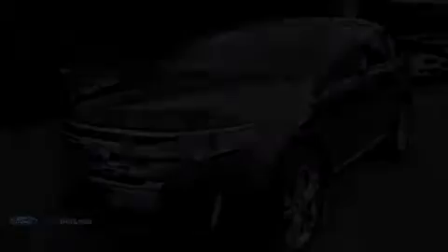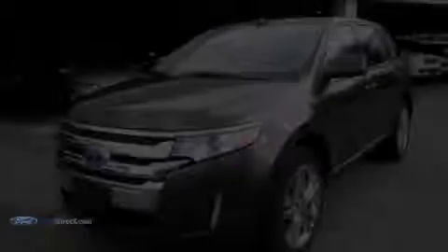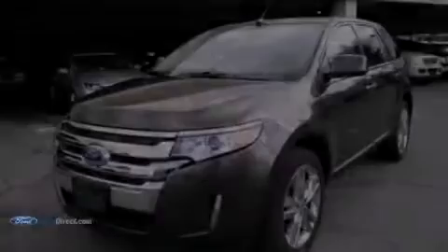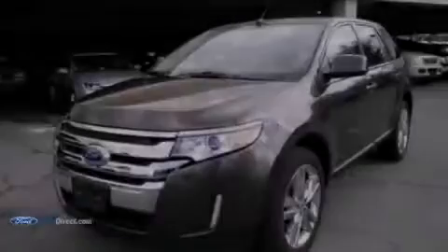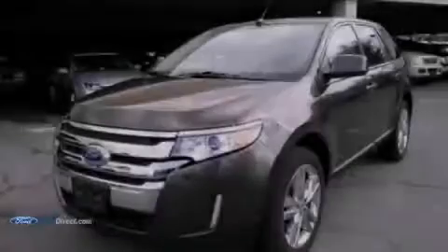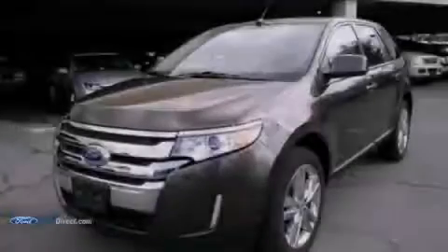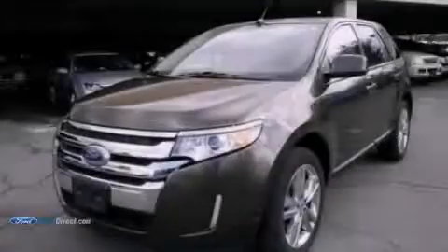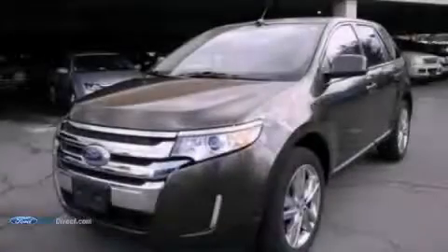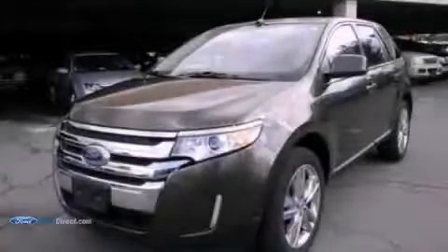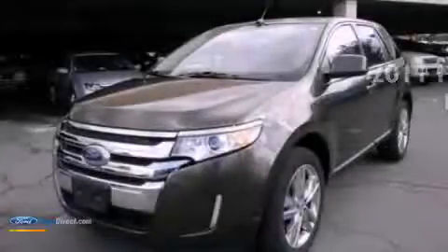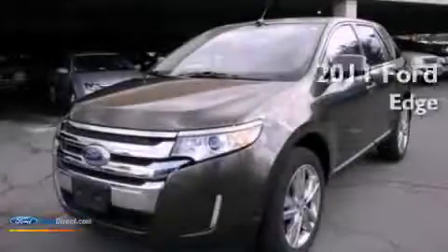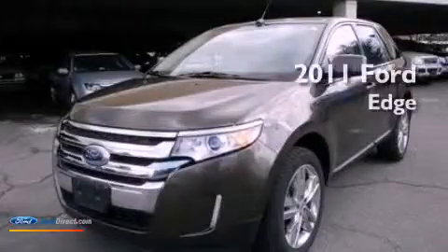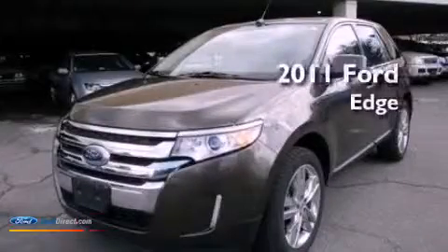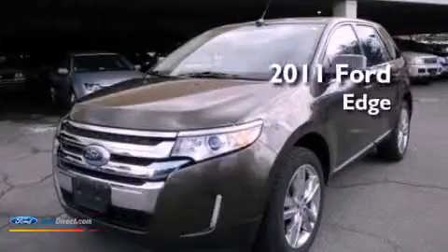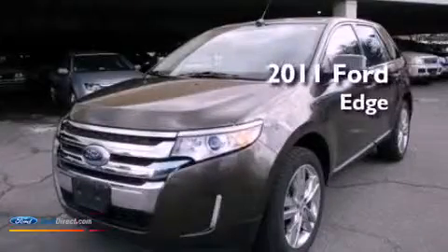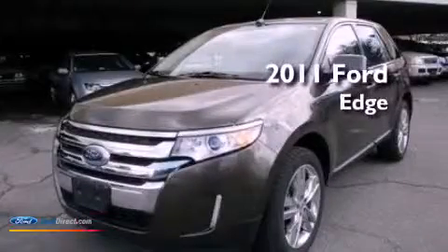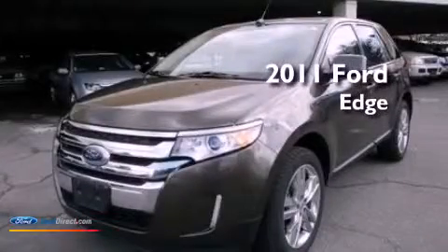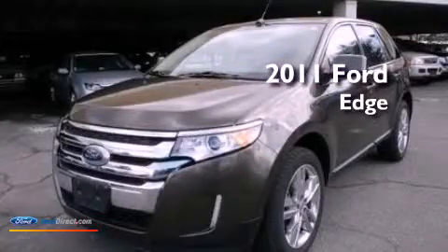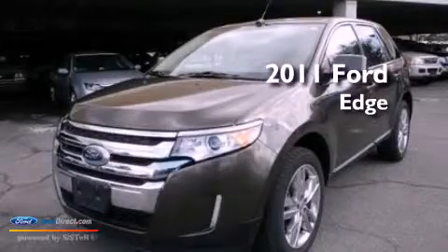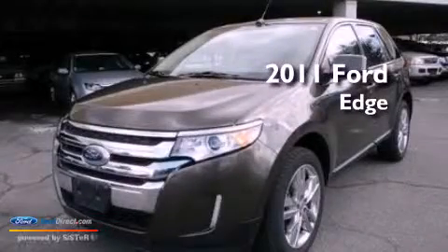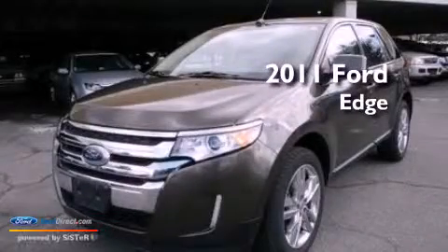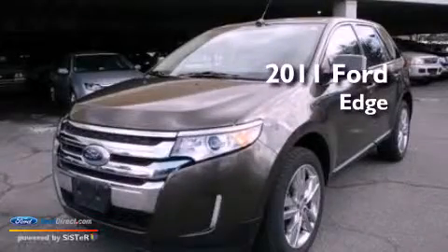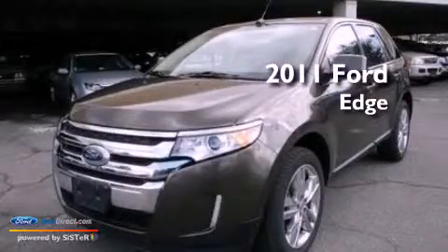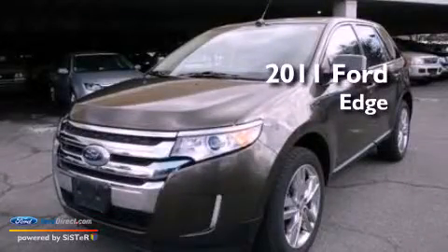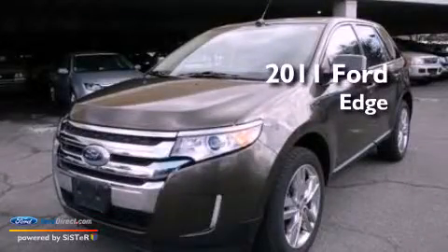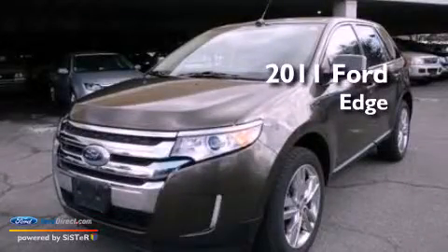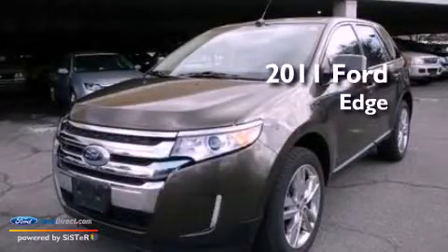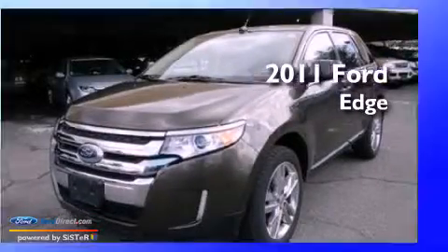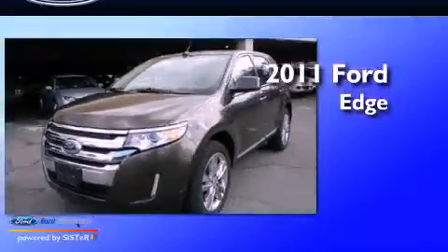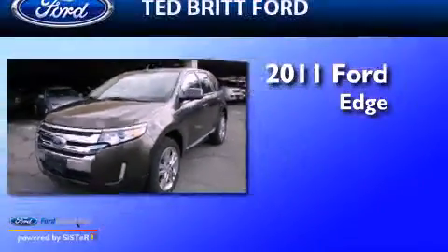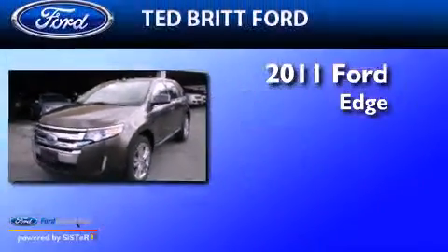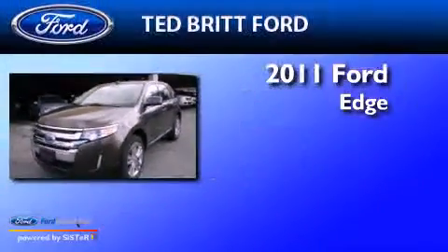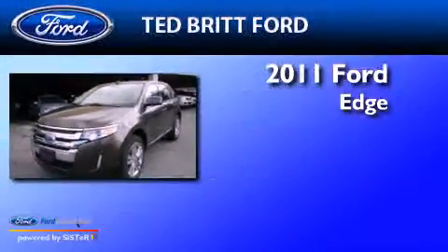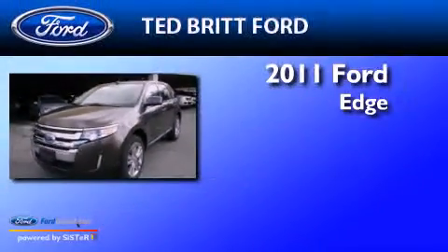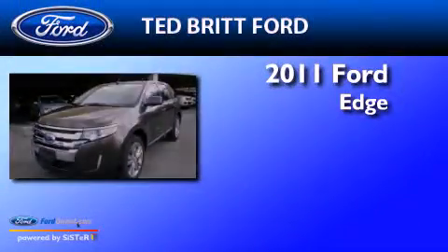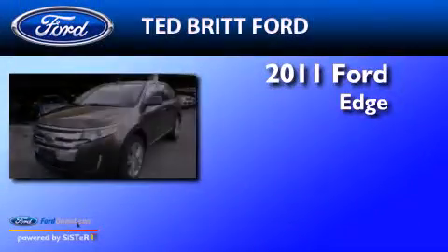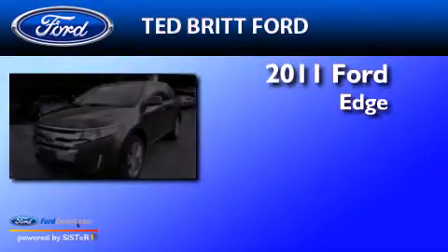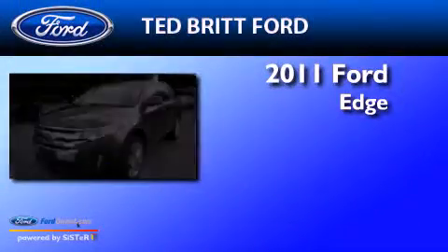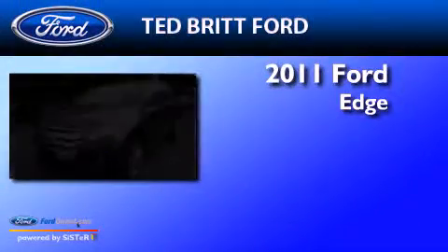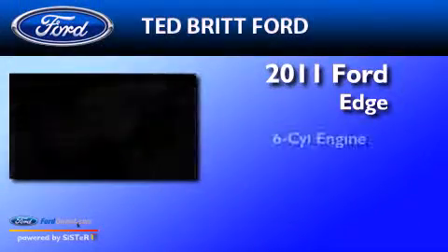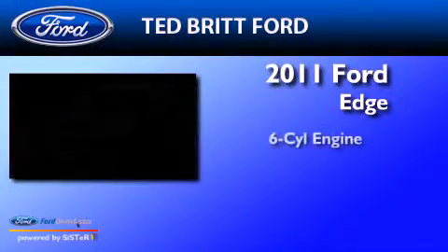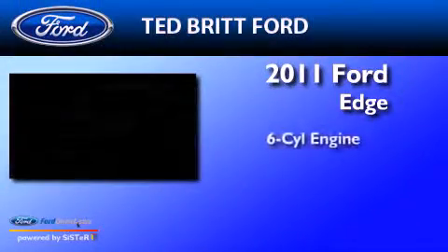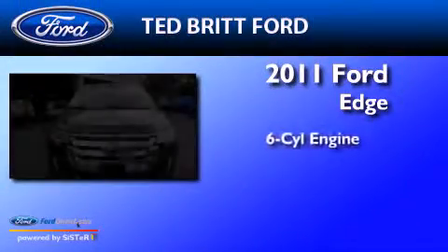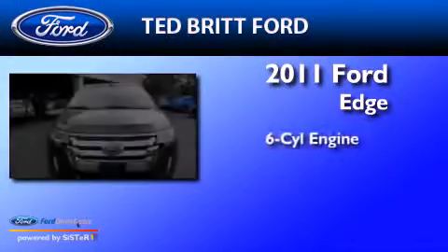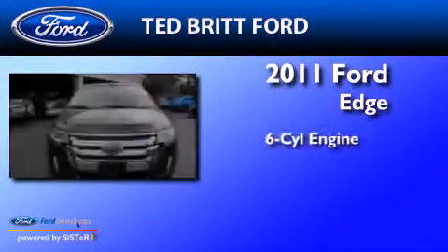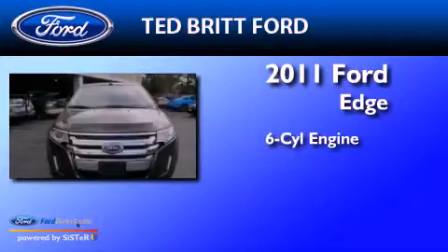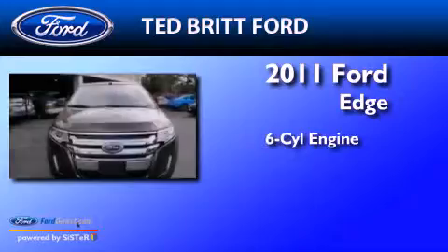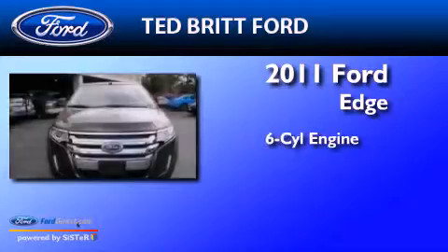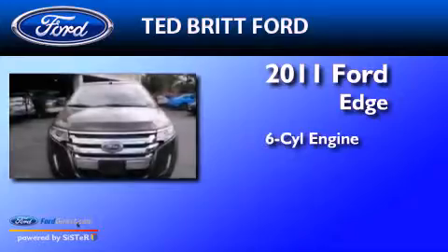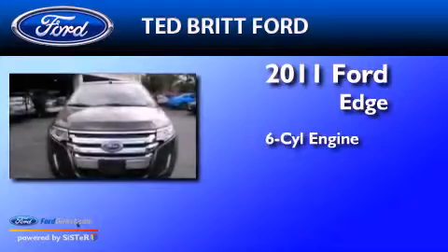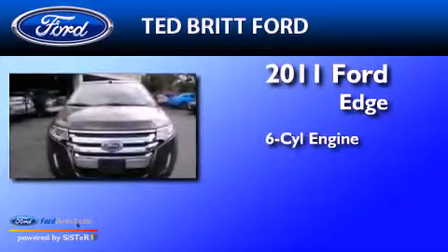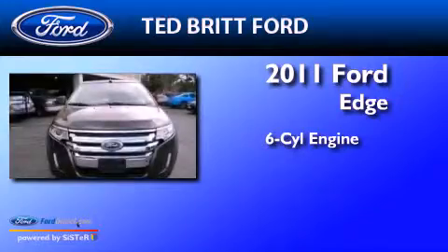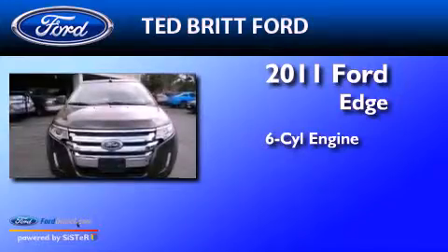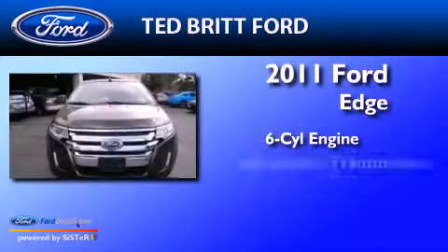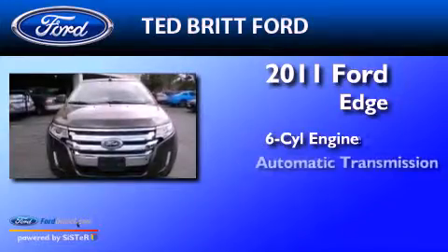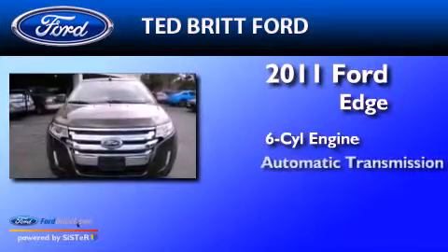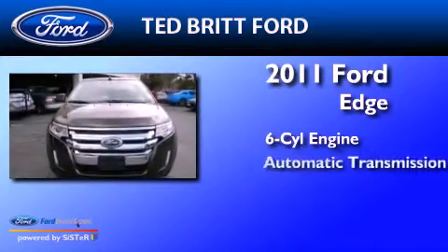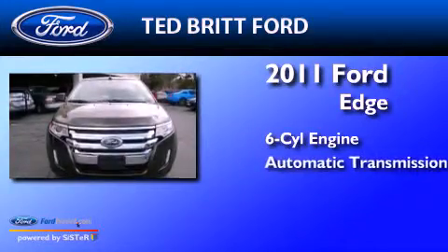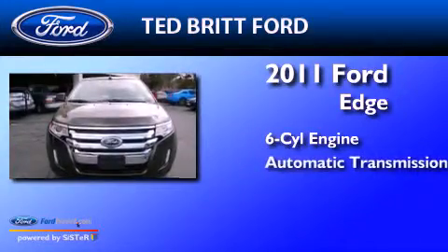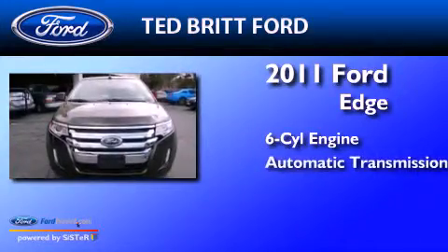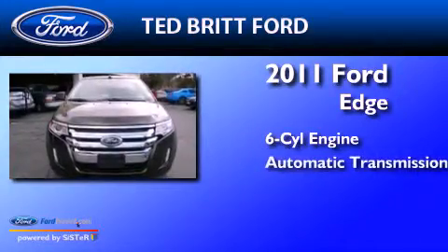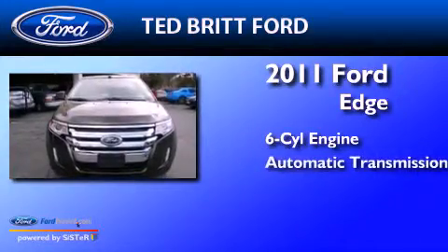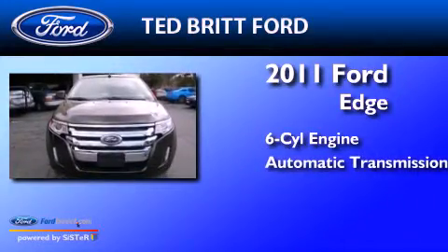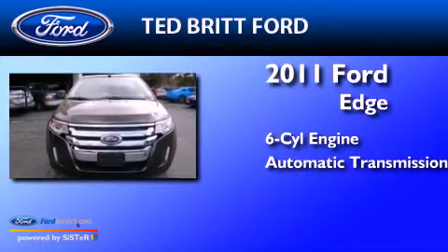This is a 2011 Ford Edge. It has a six-cylinder engine and an automatic transmission.